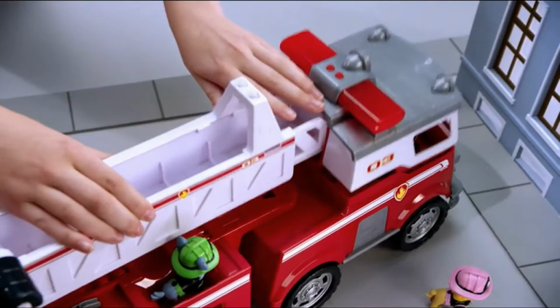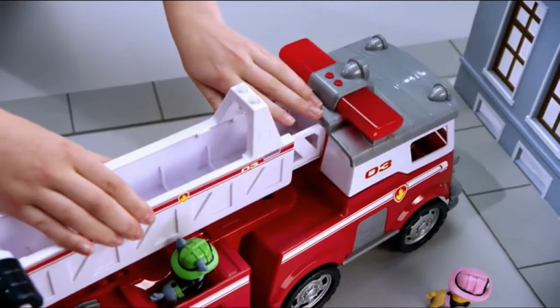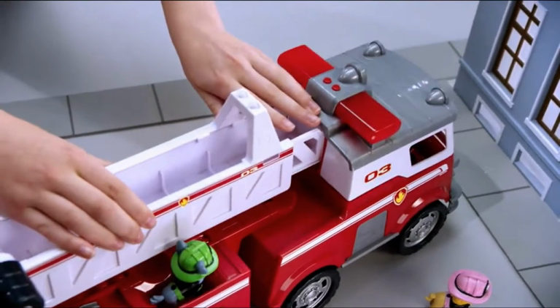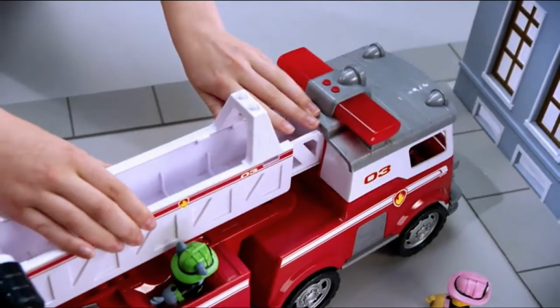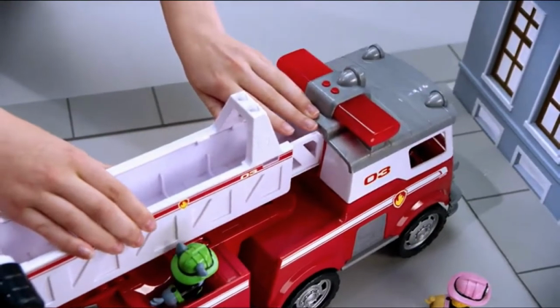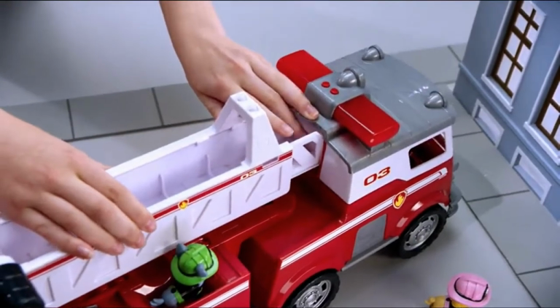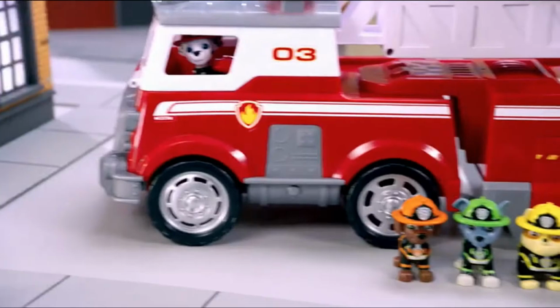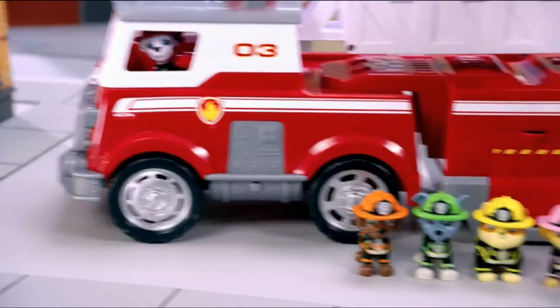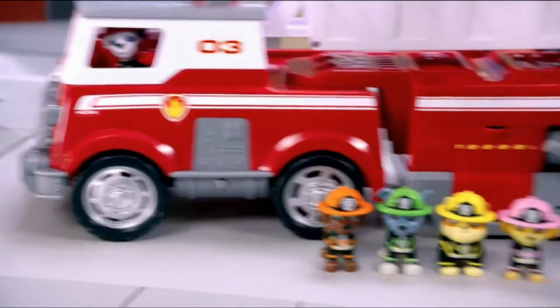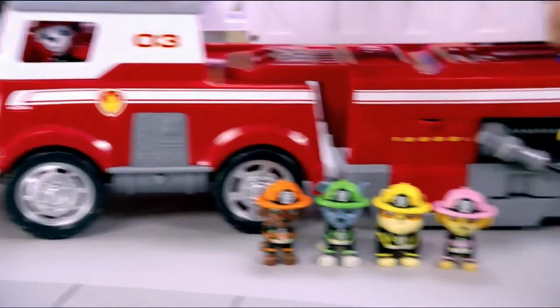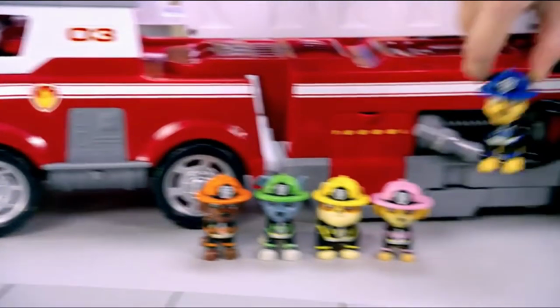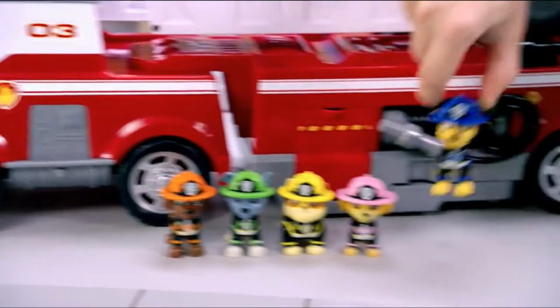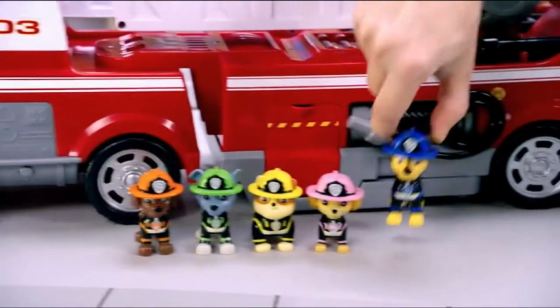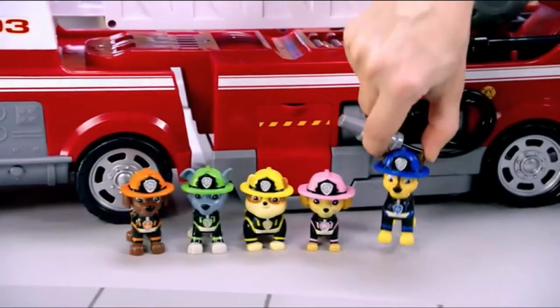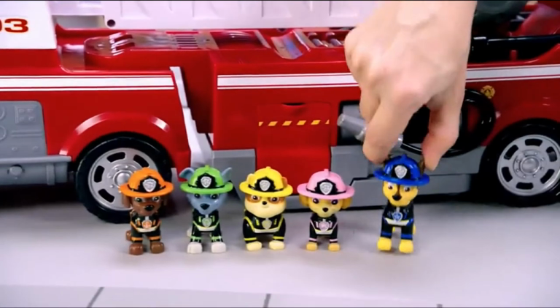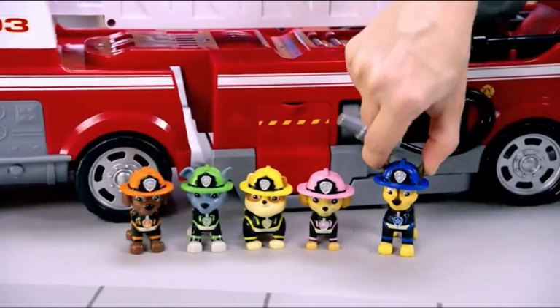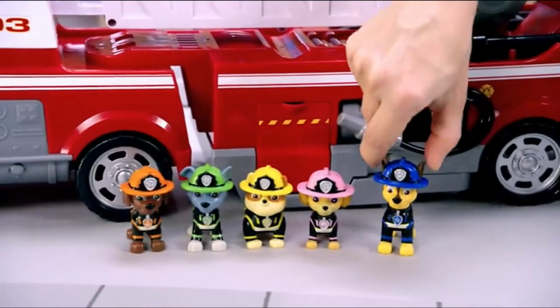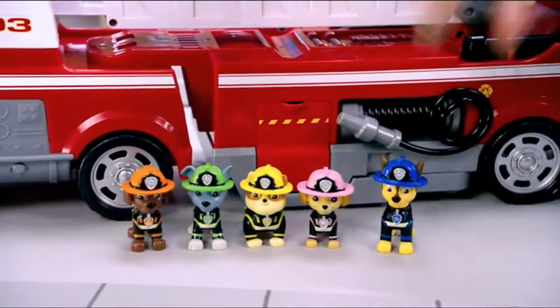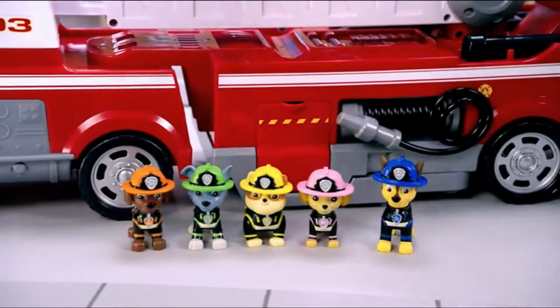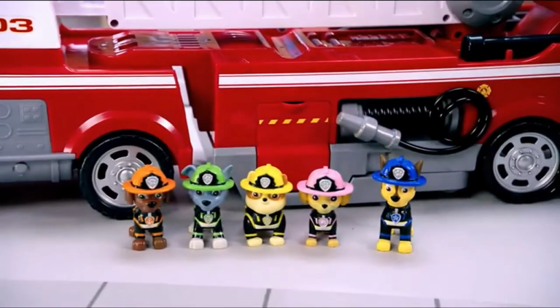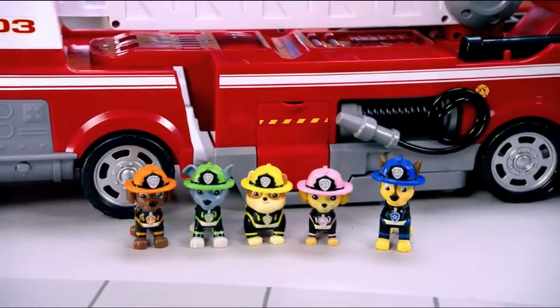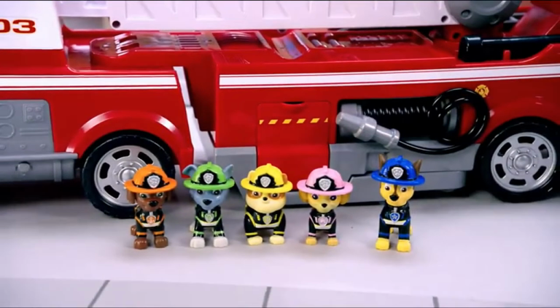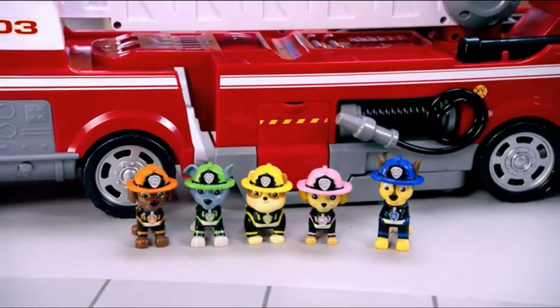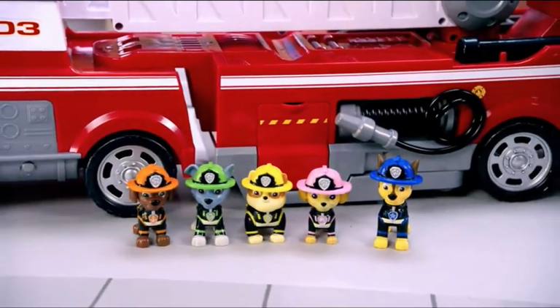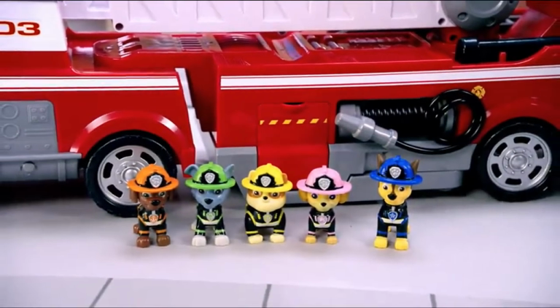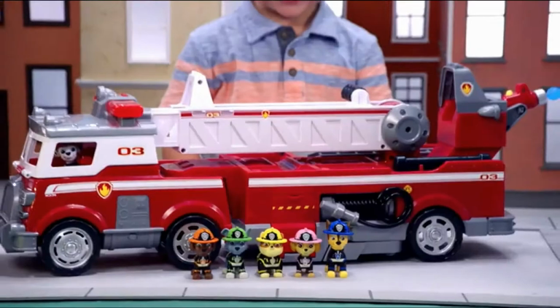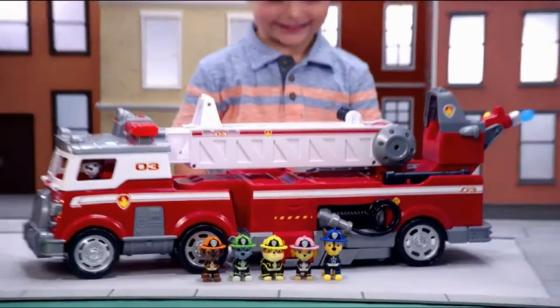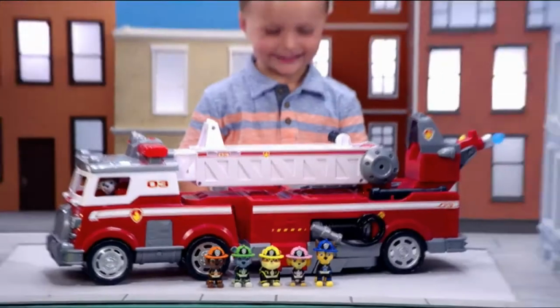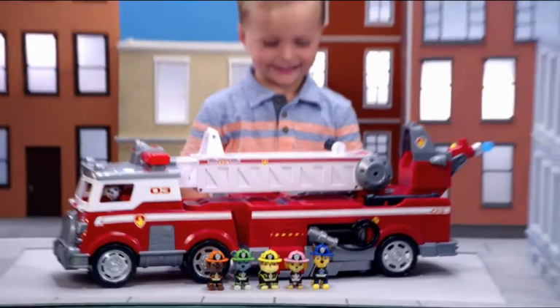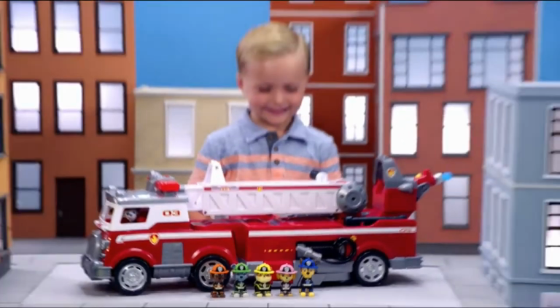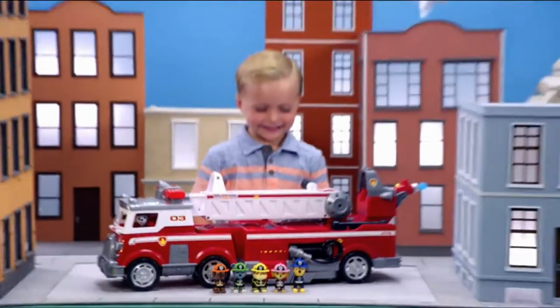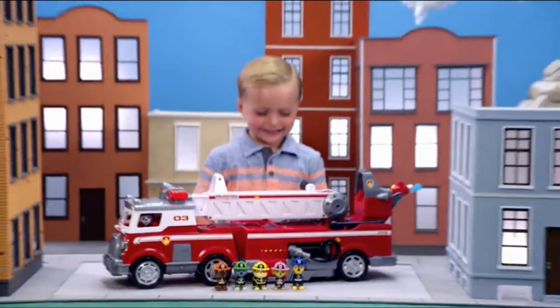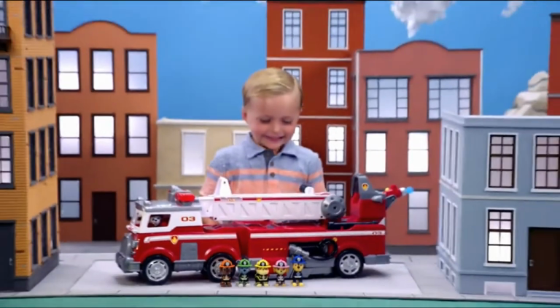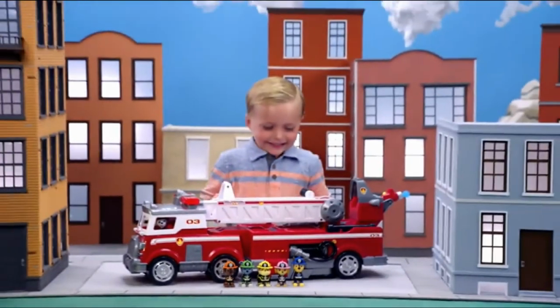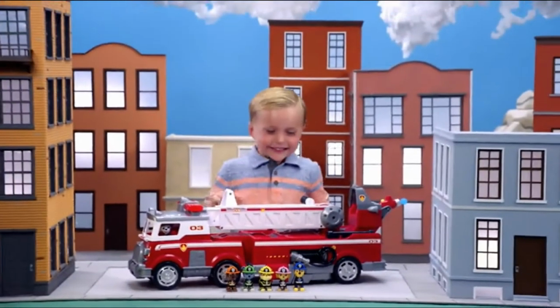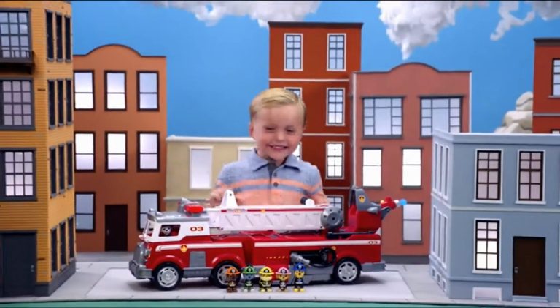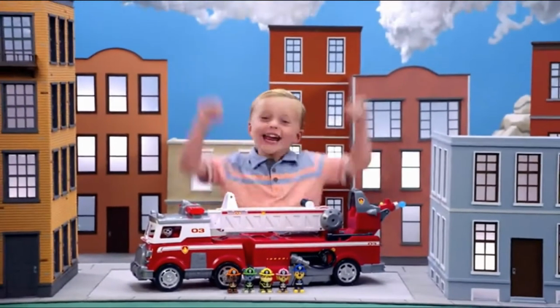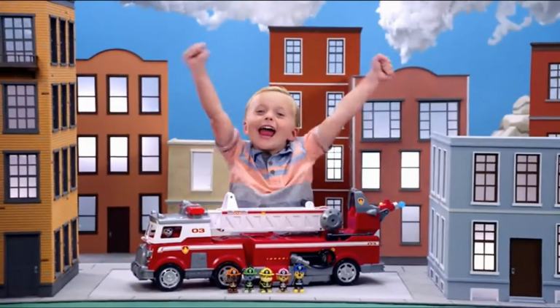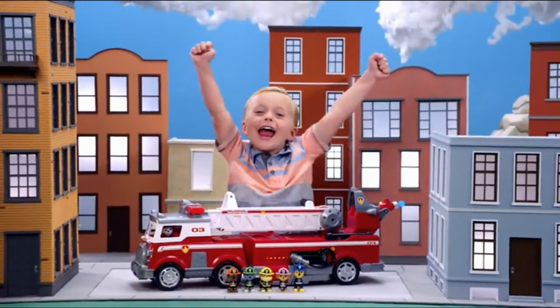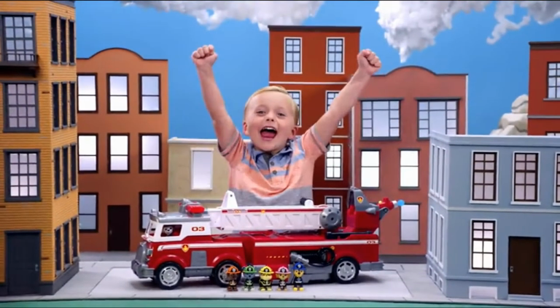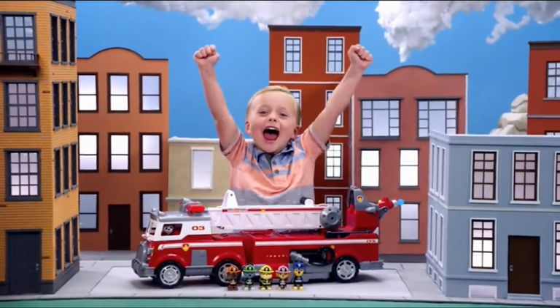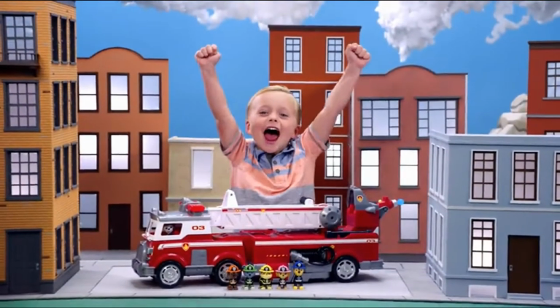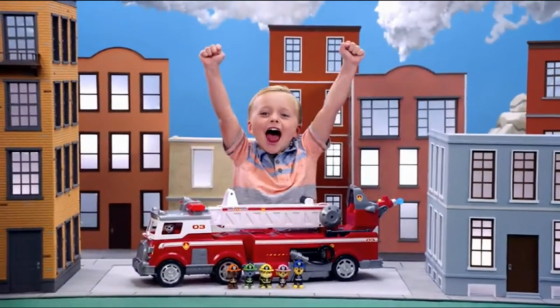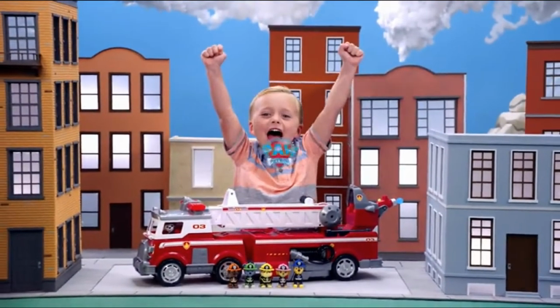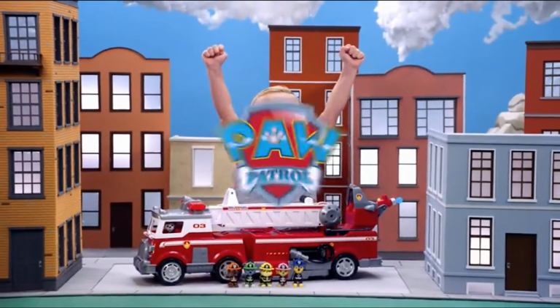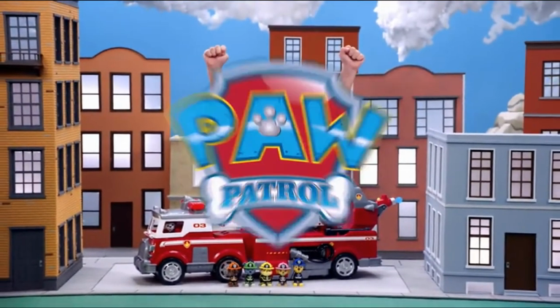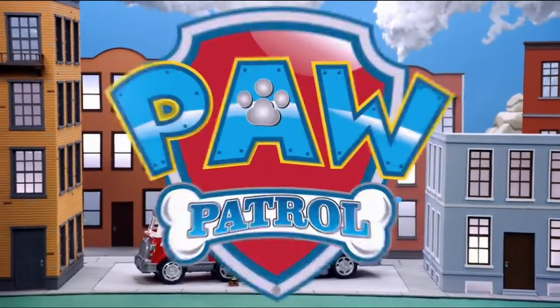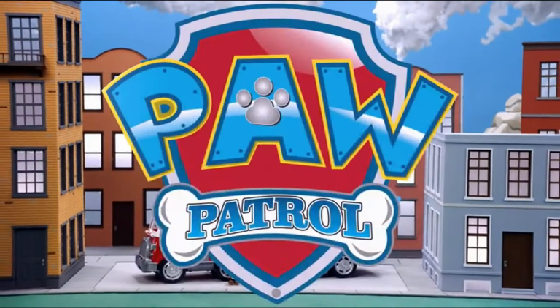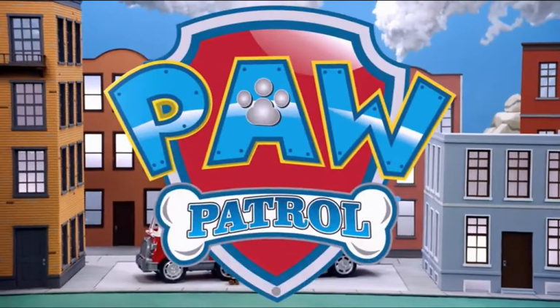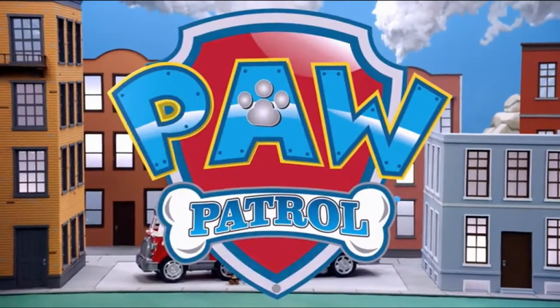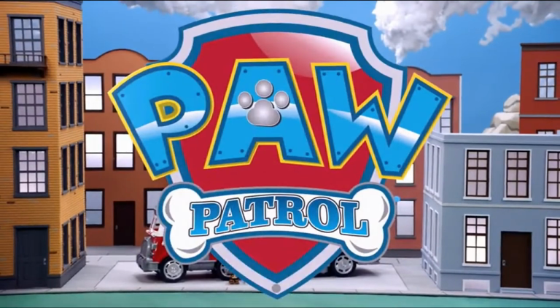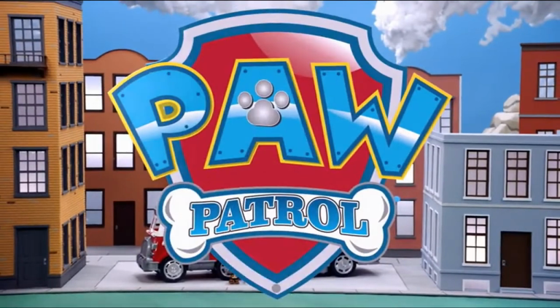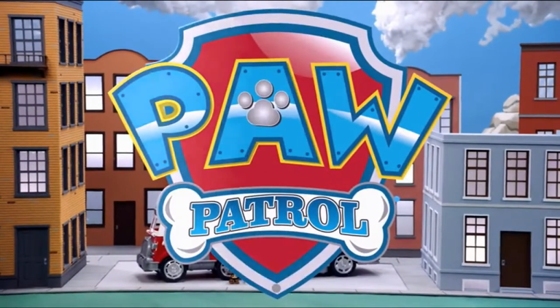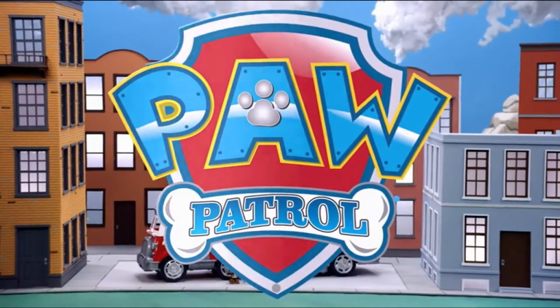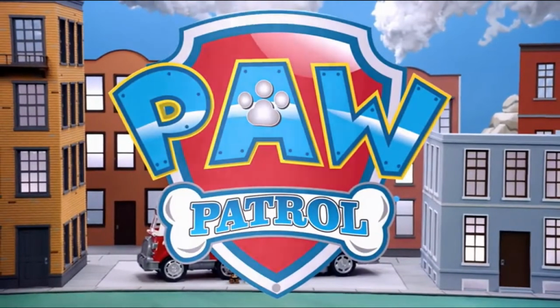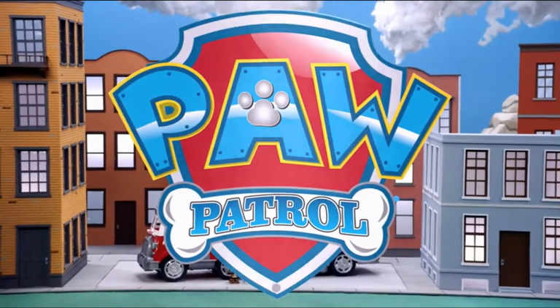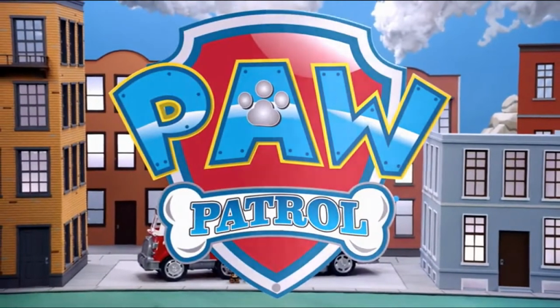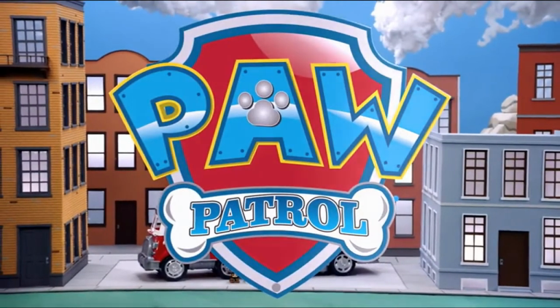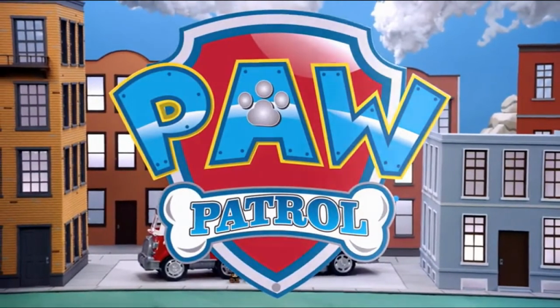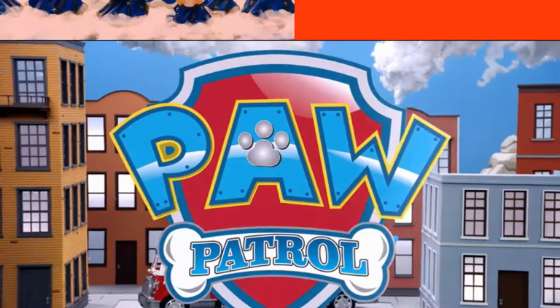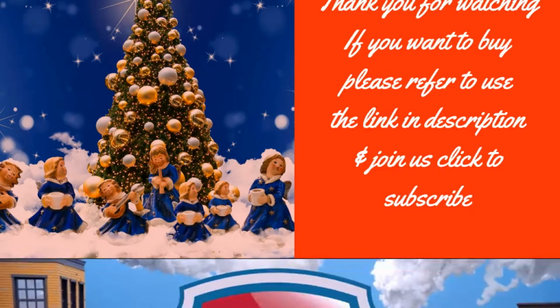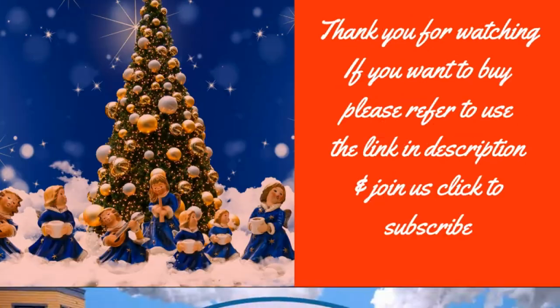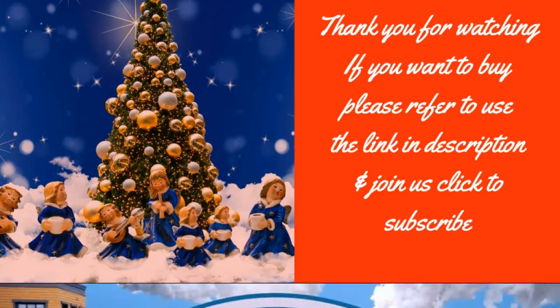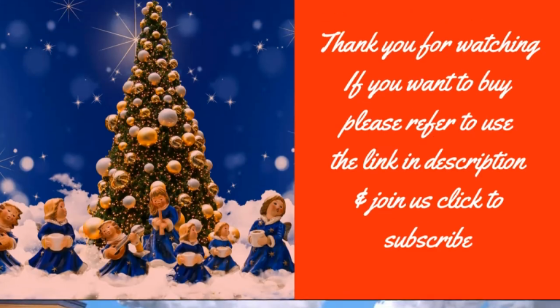Awesome Ultimate Rescue Pups! Thanks for watching and playing with the Ultimate Fire Truck with us! And don't forget to subscribe!